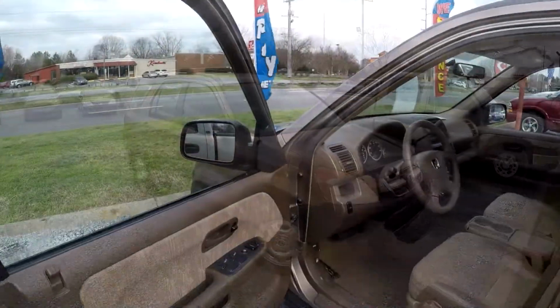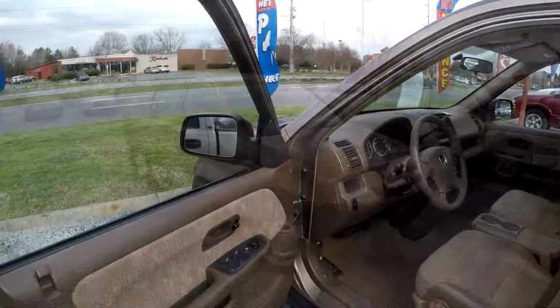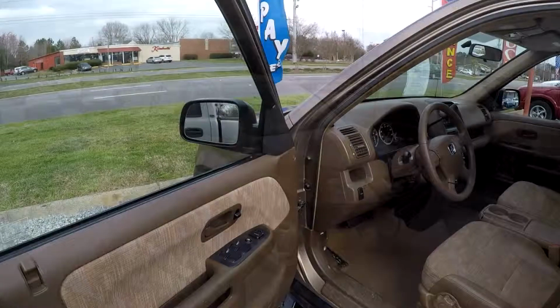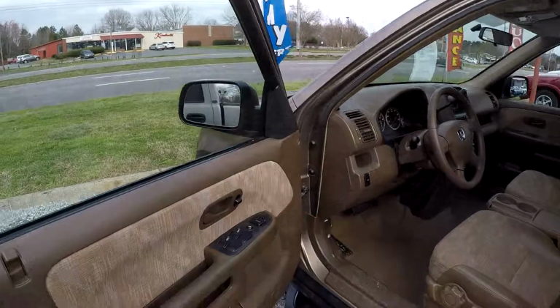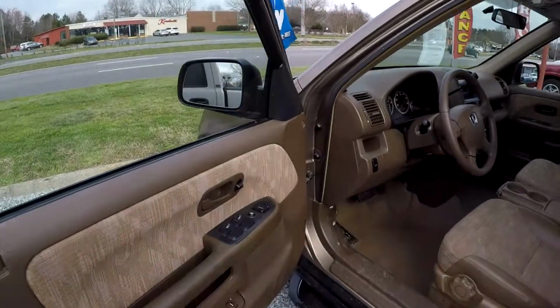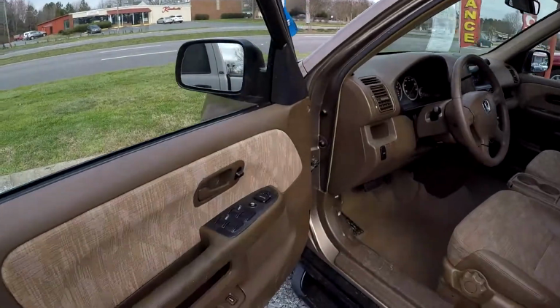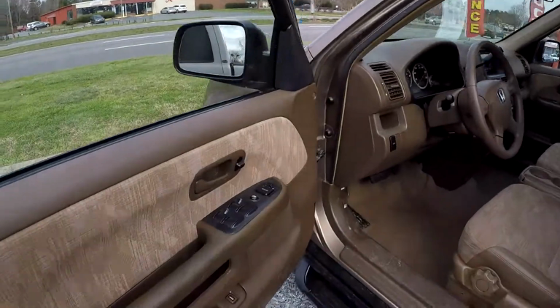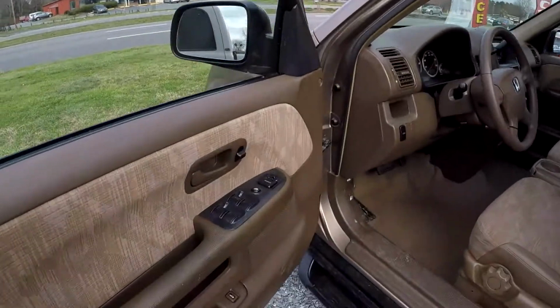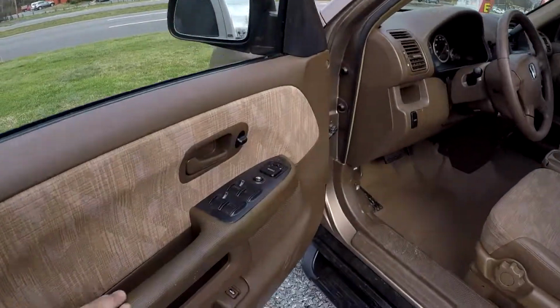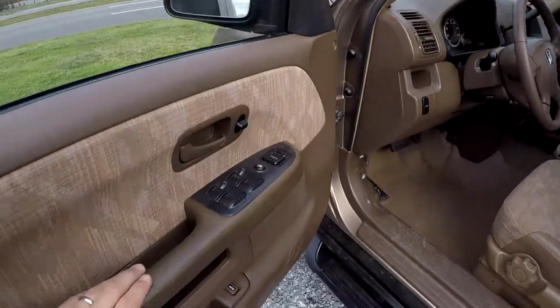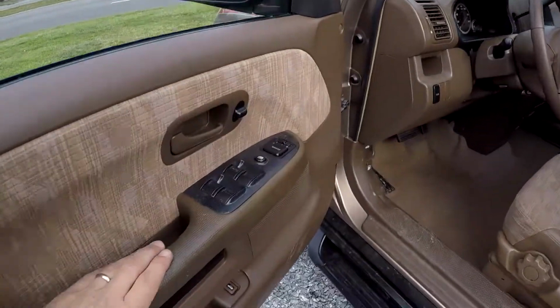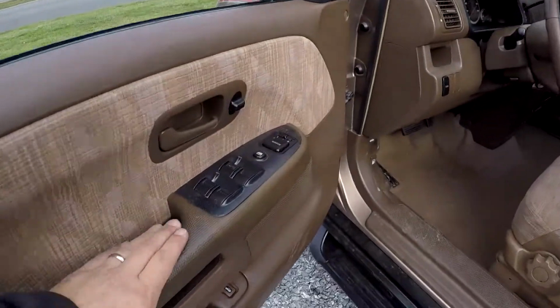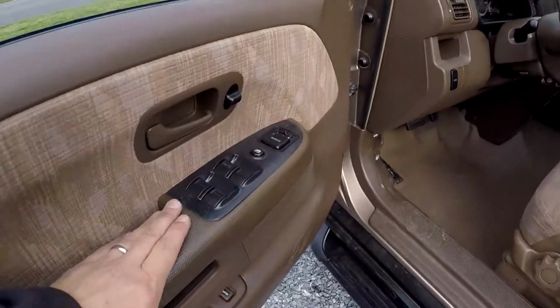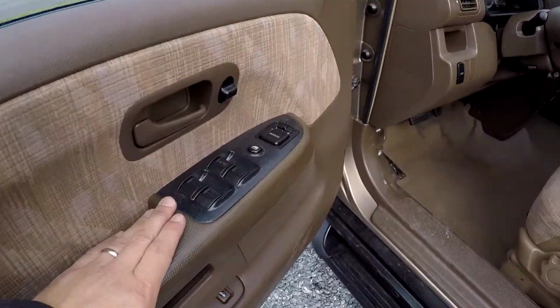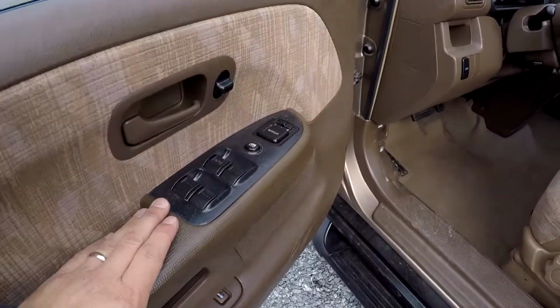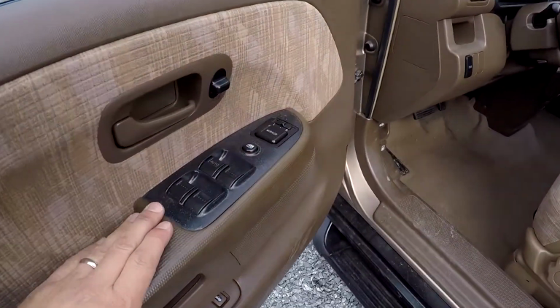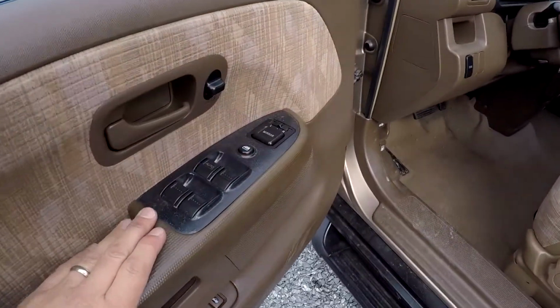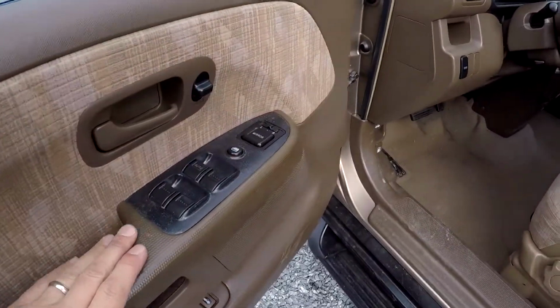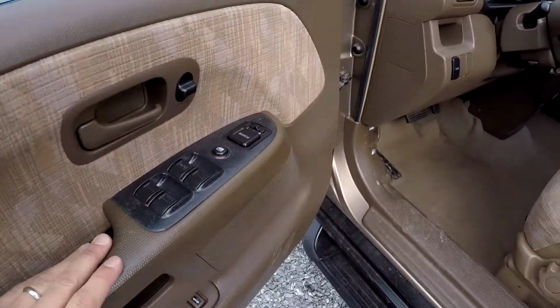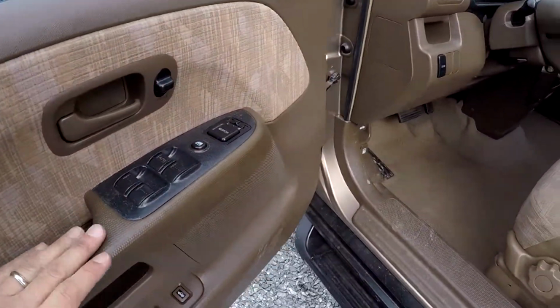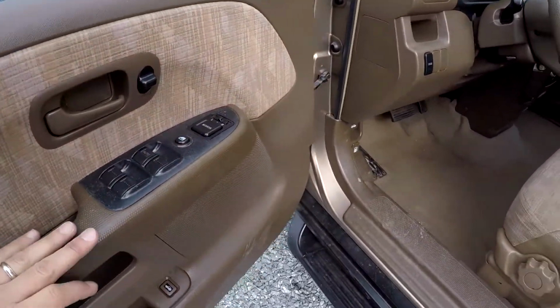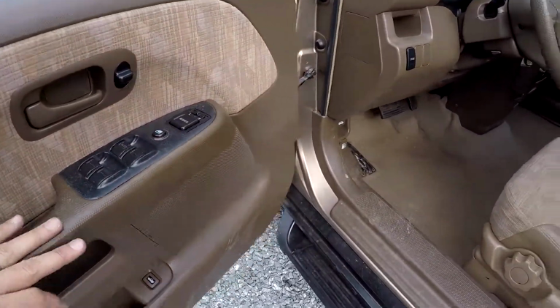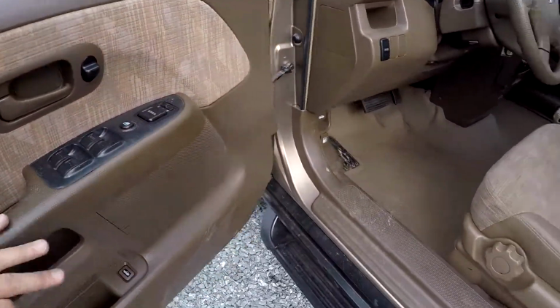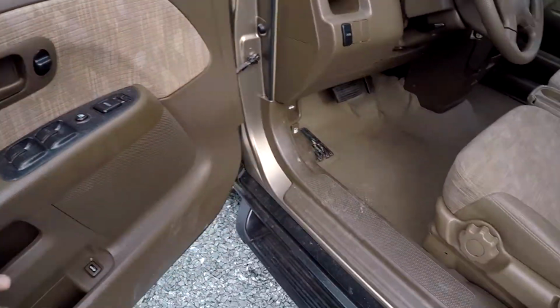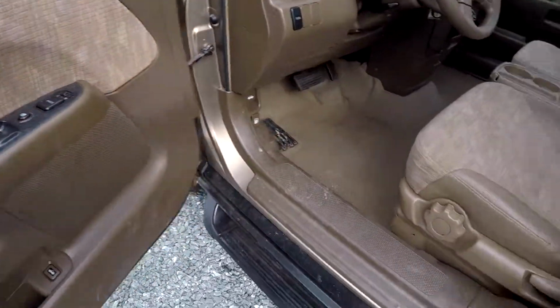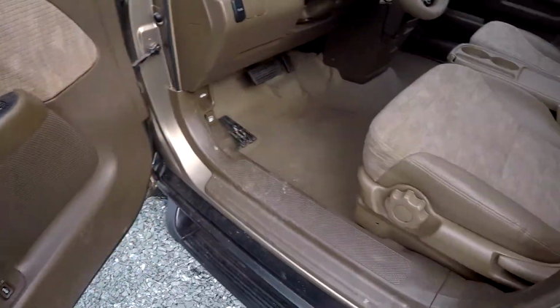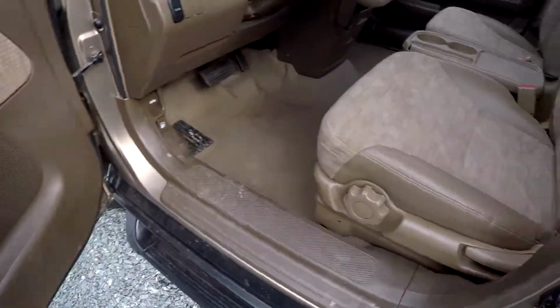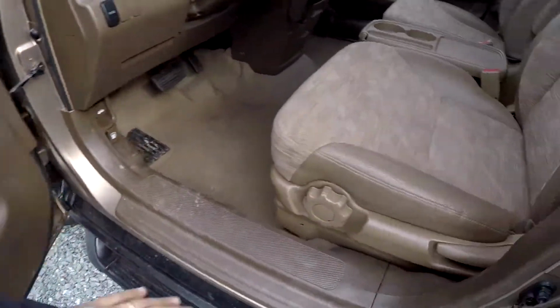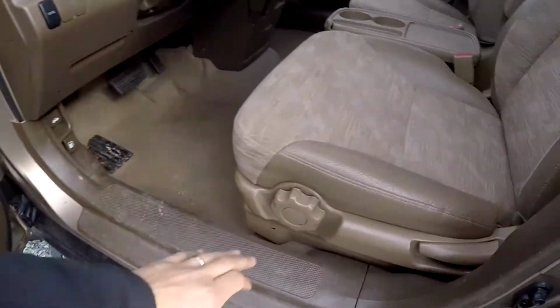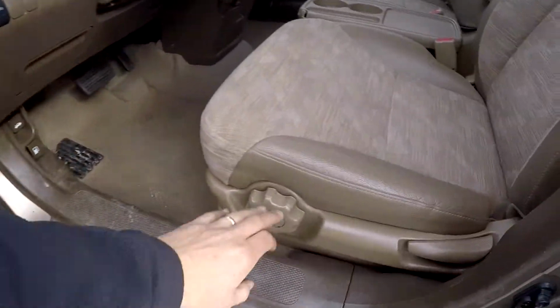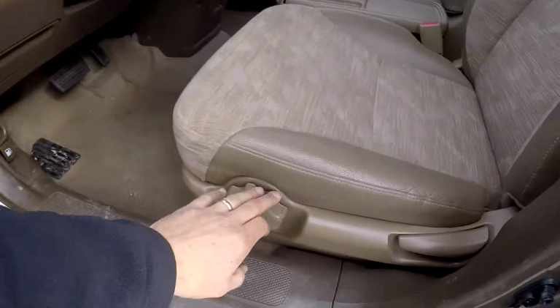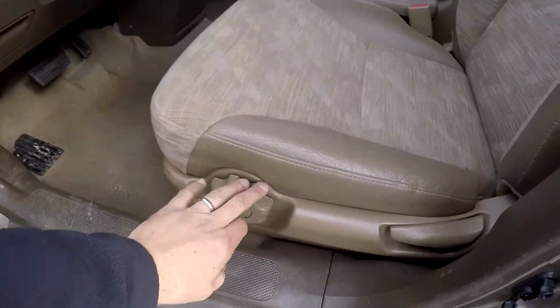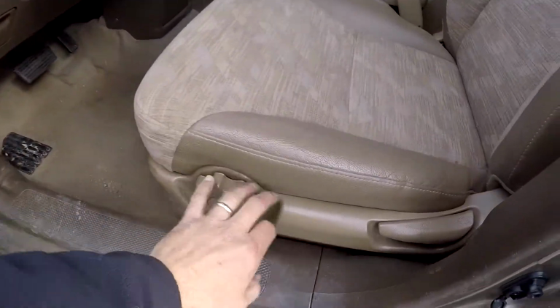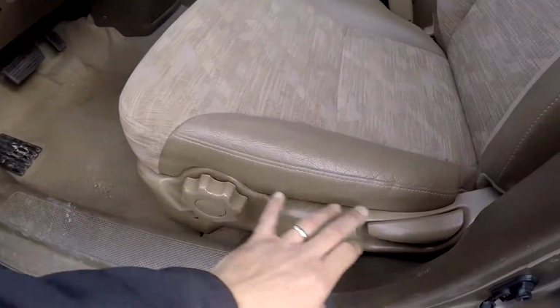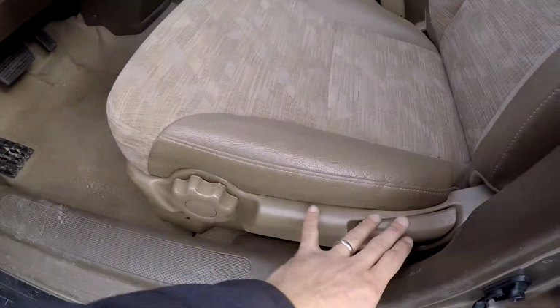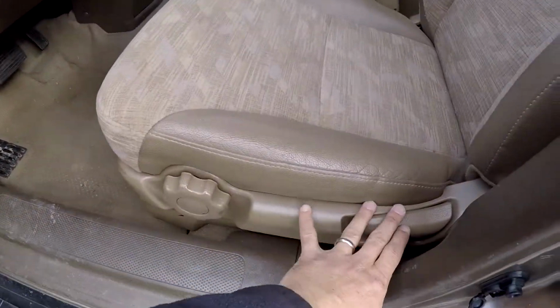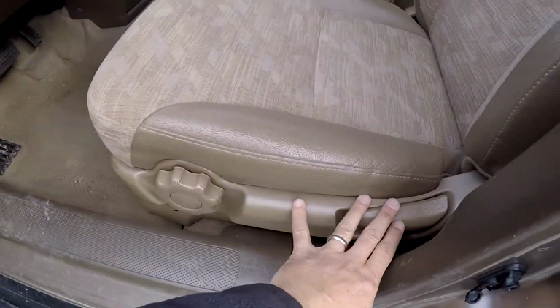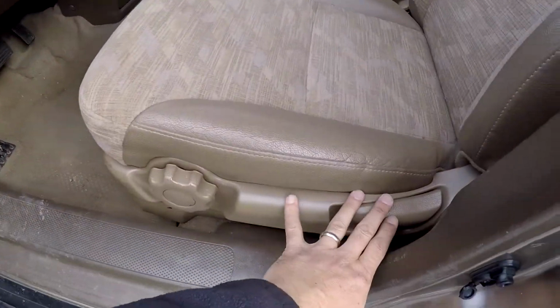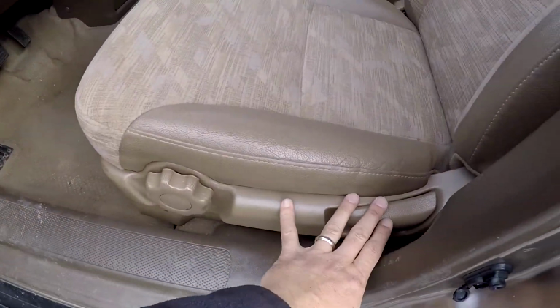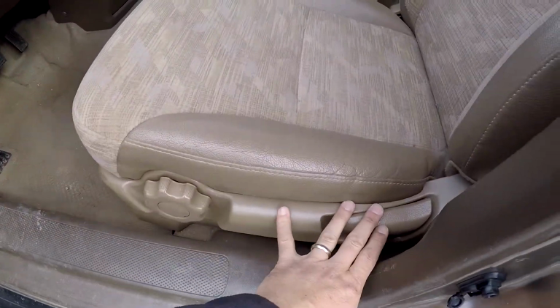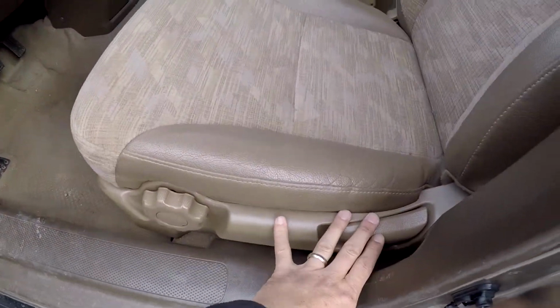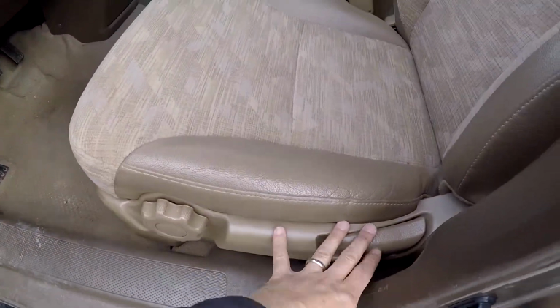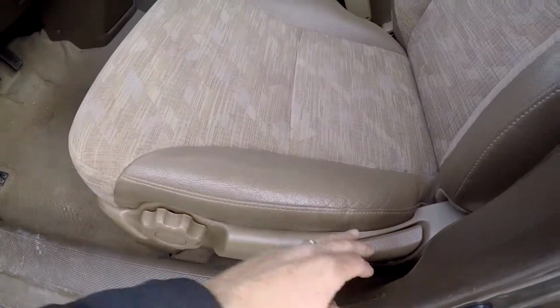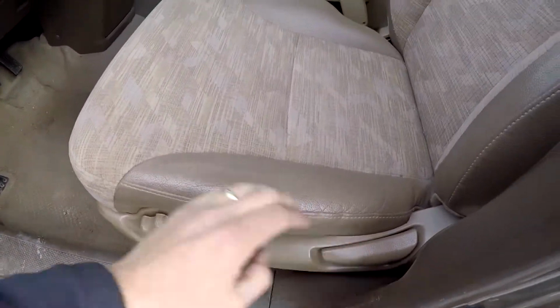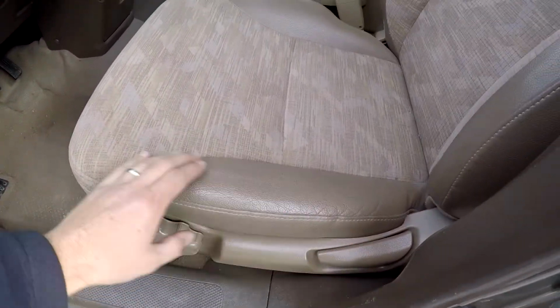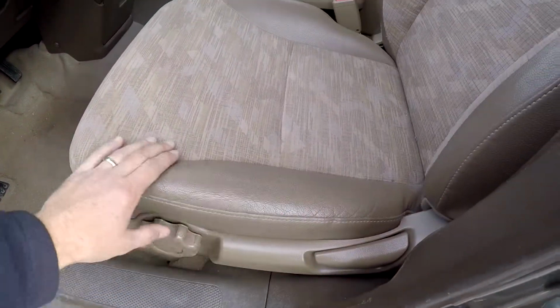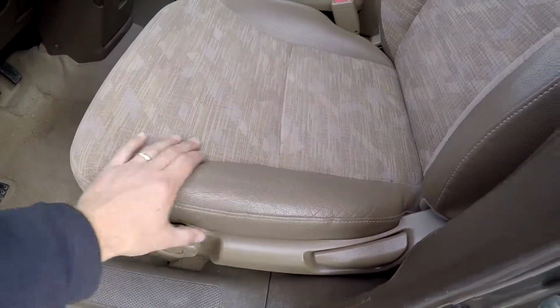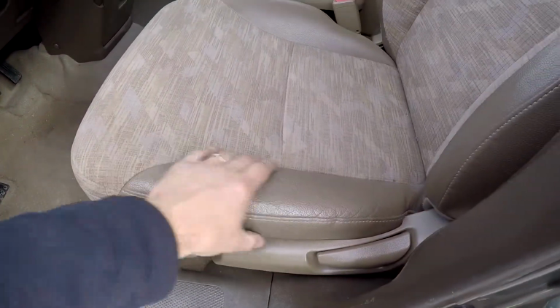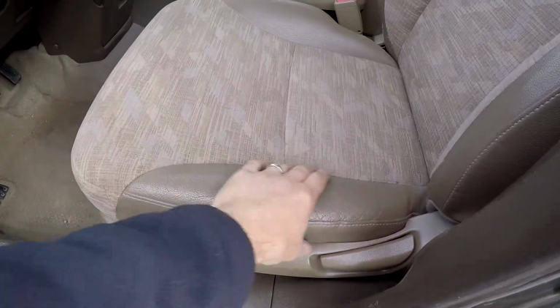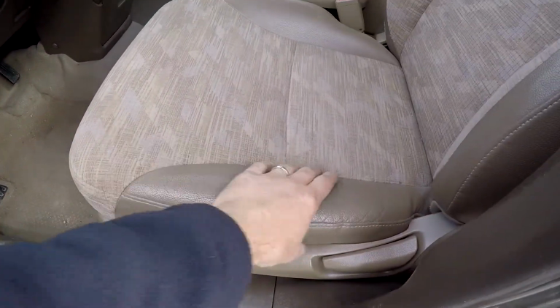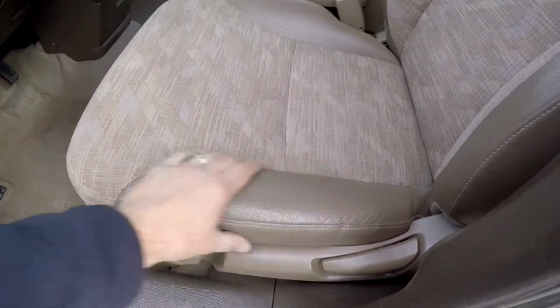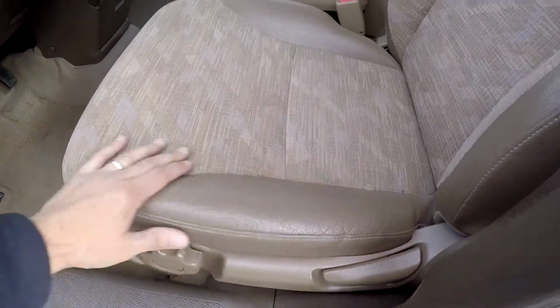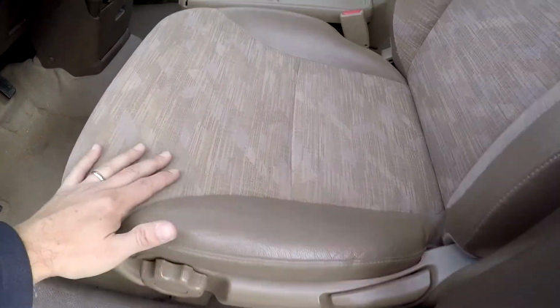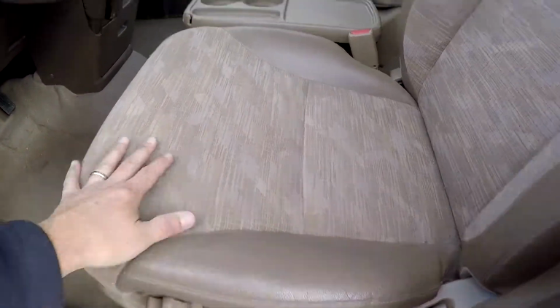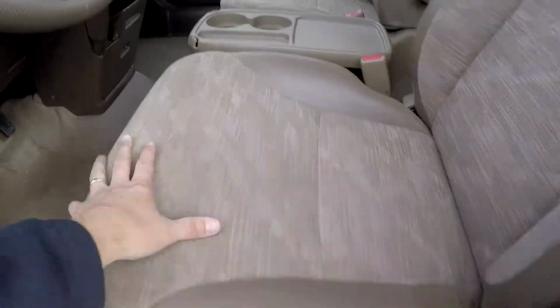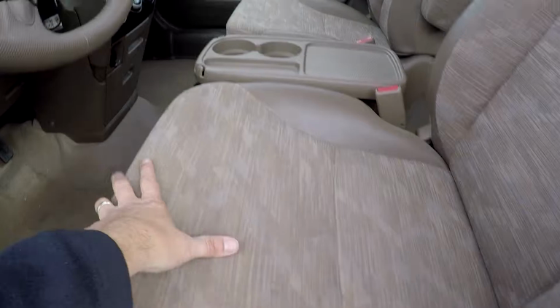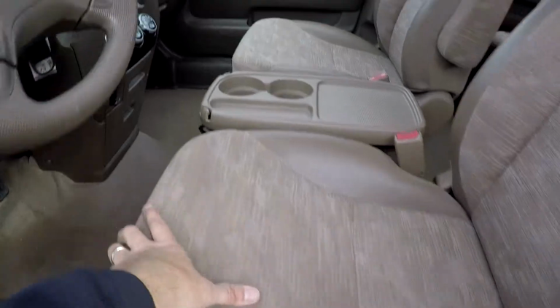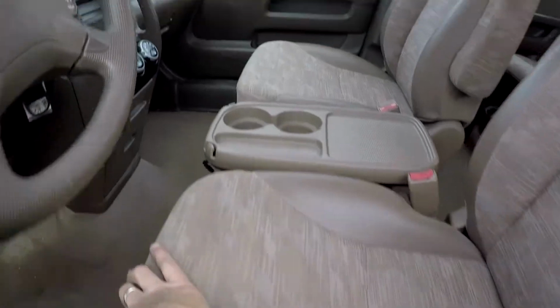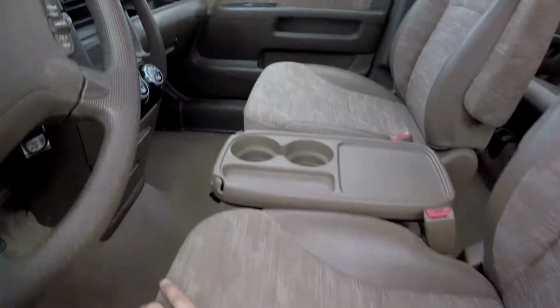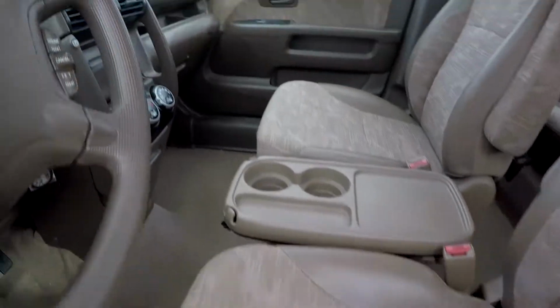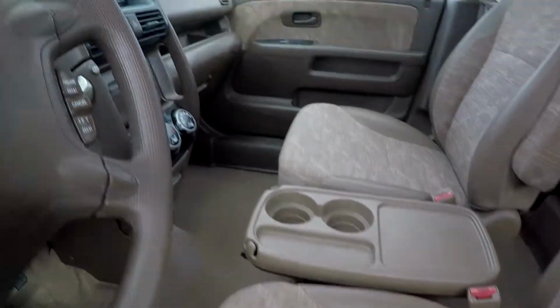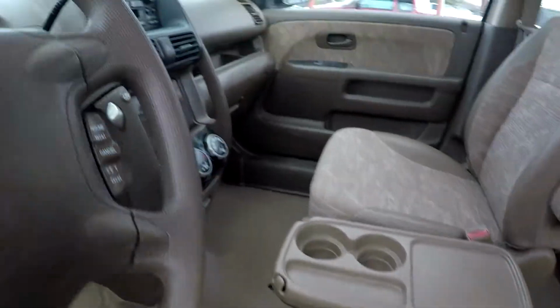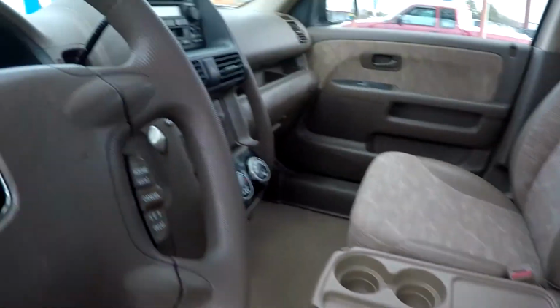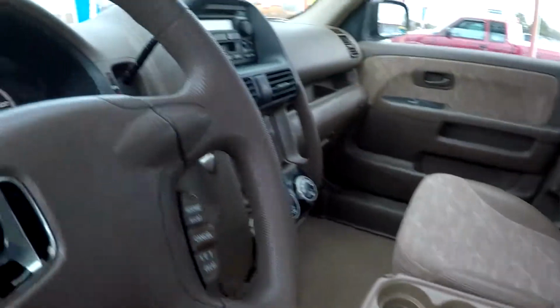Inside the CR-V you're going to have full power windows and locks. Multiple adjustments here for the driver's seat. It's going to be a brown cloth seating.